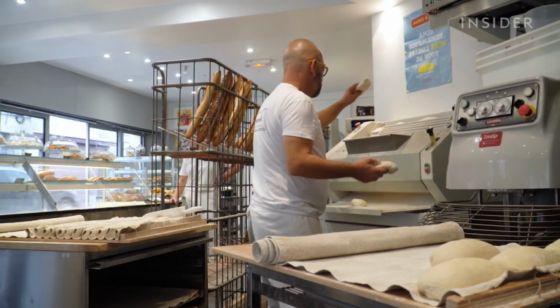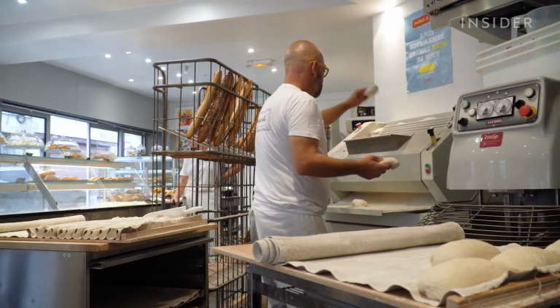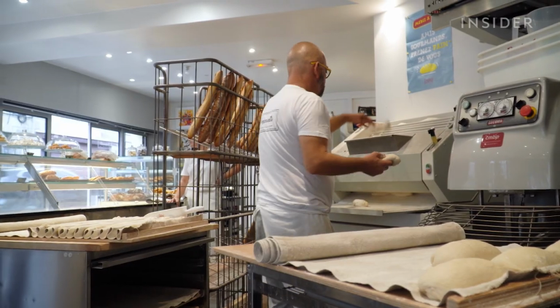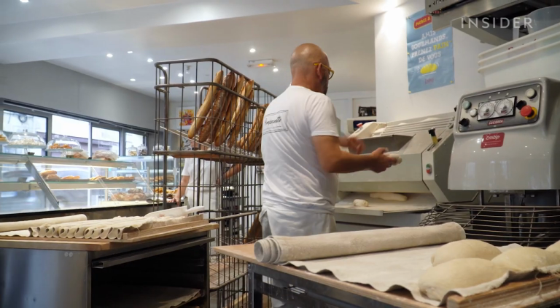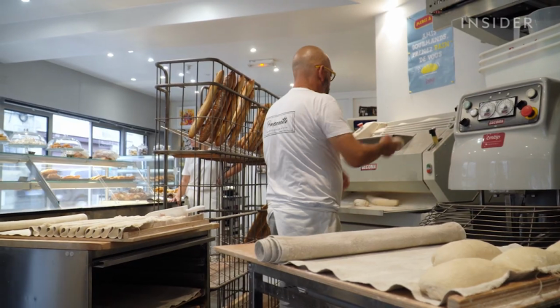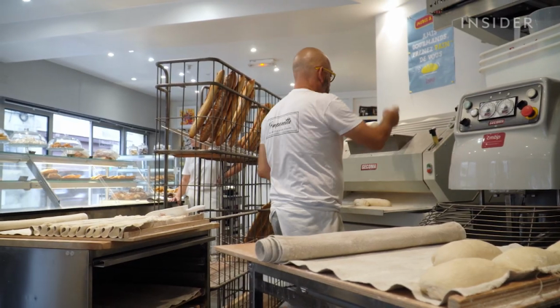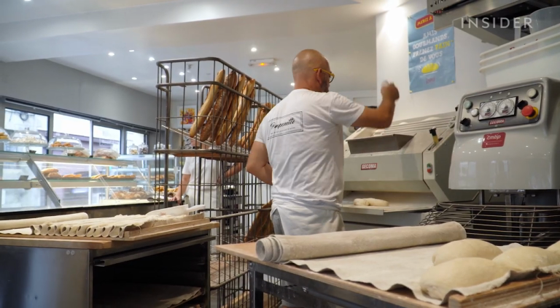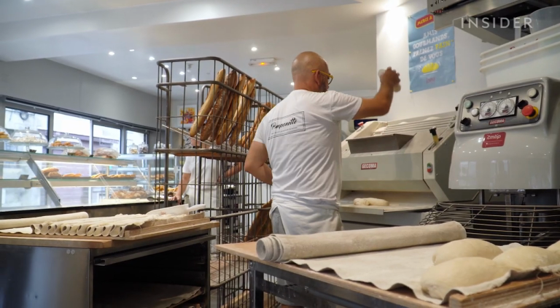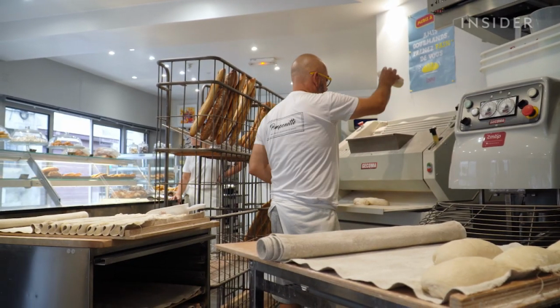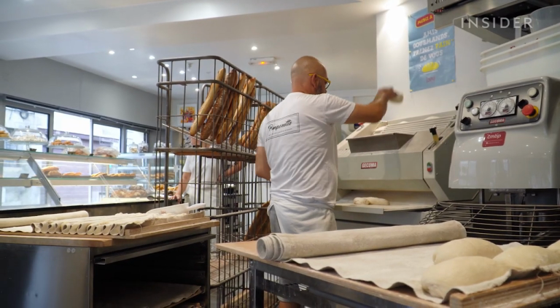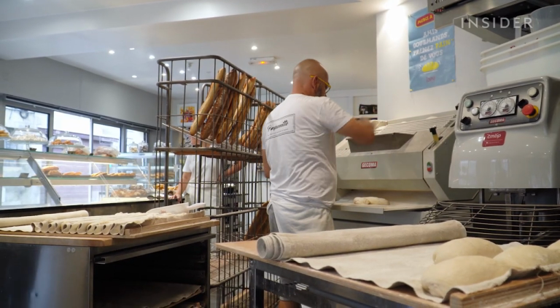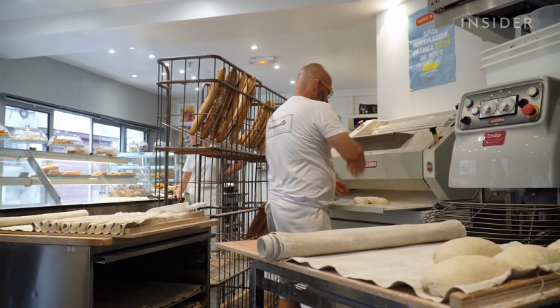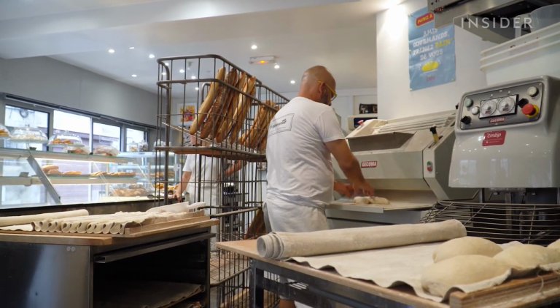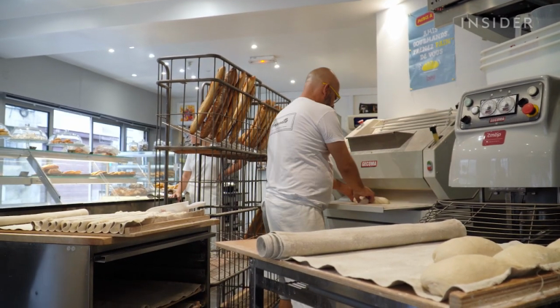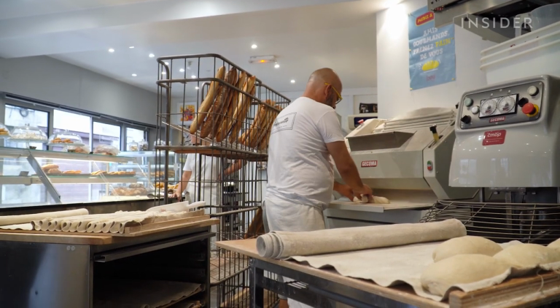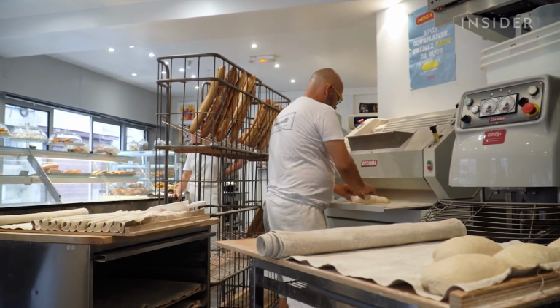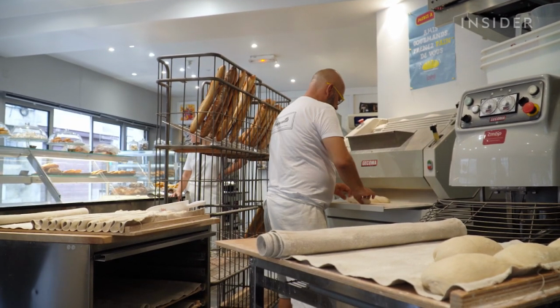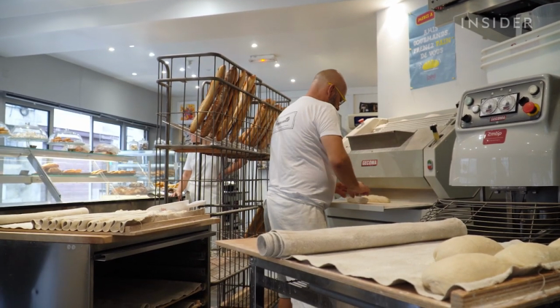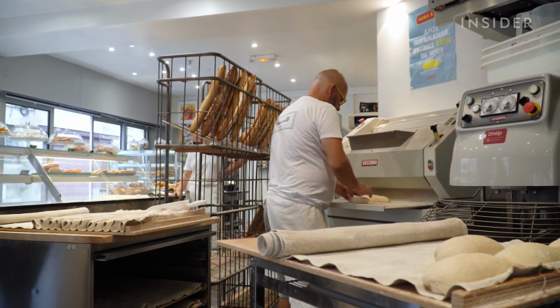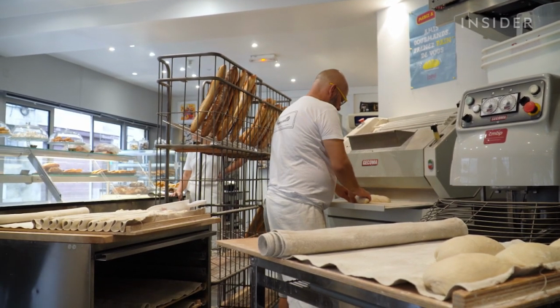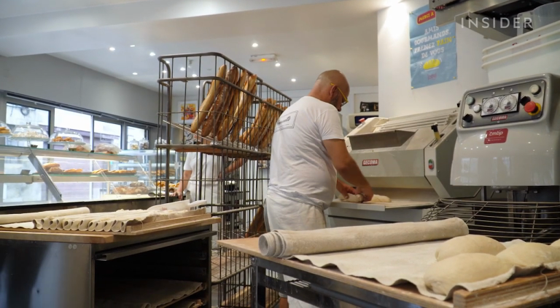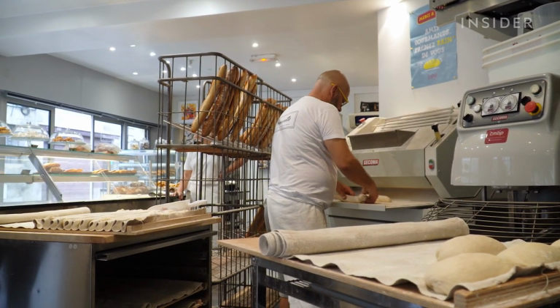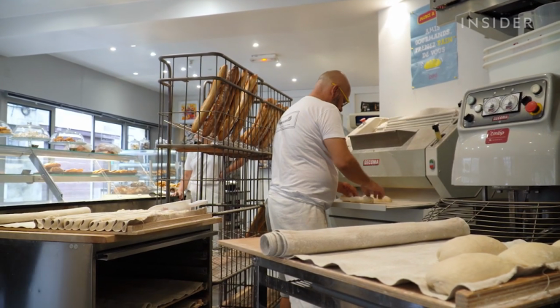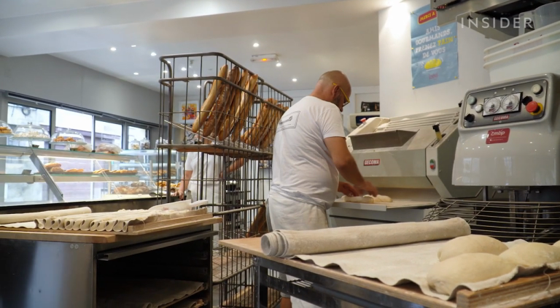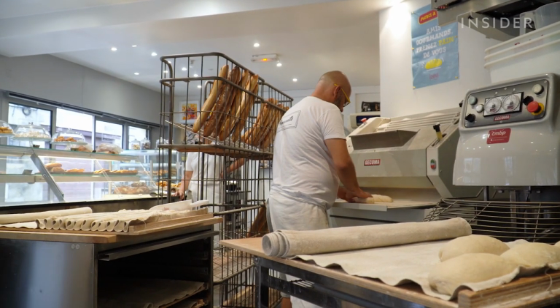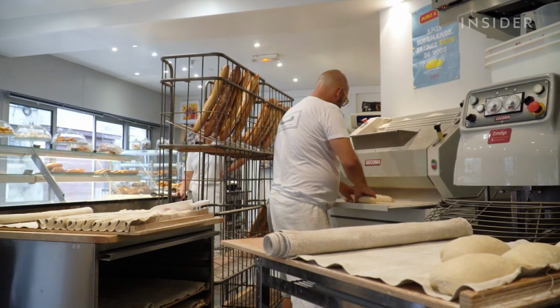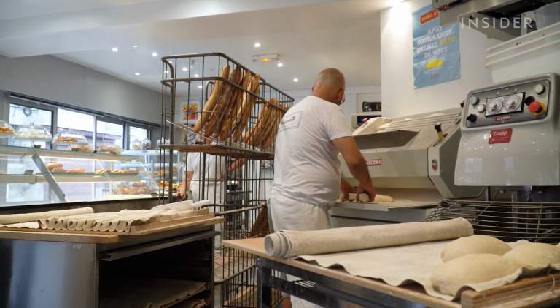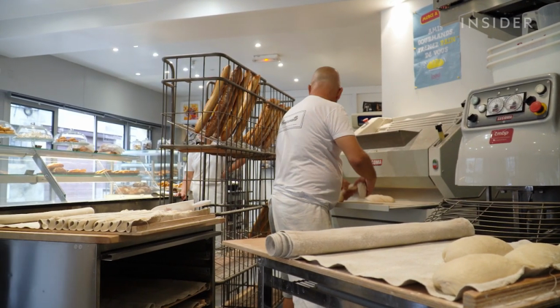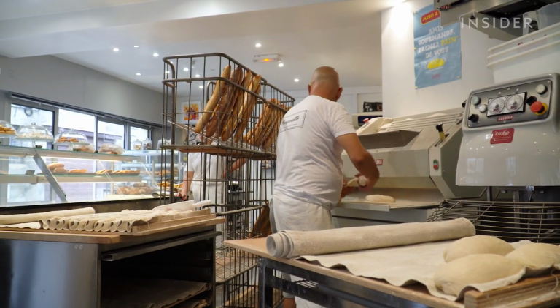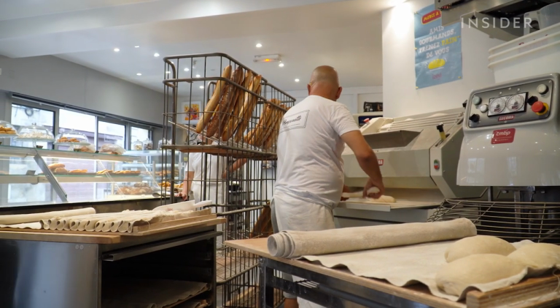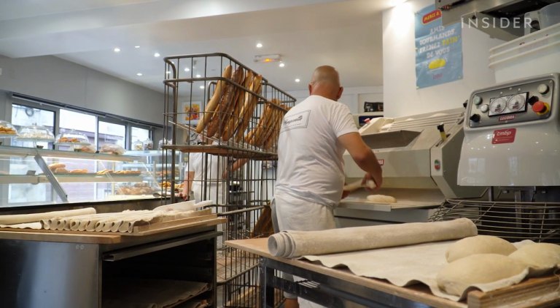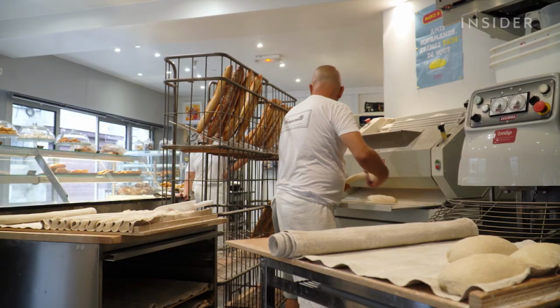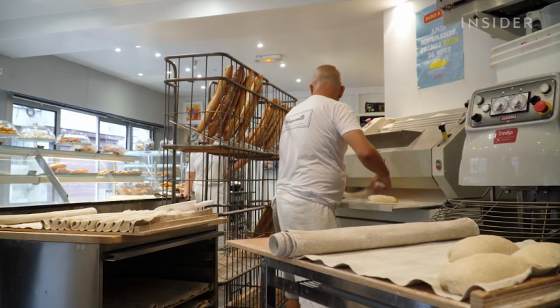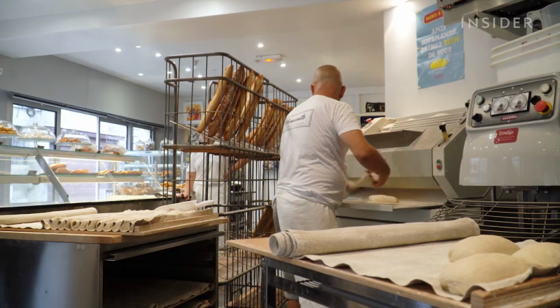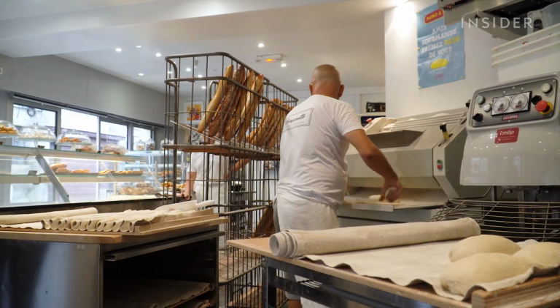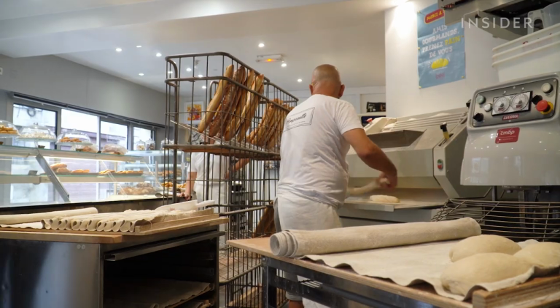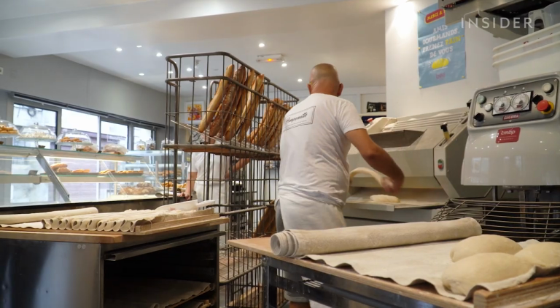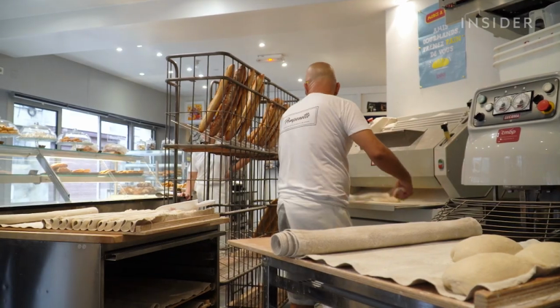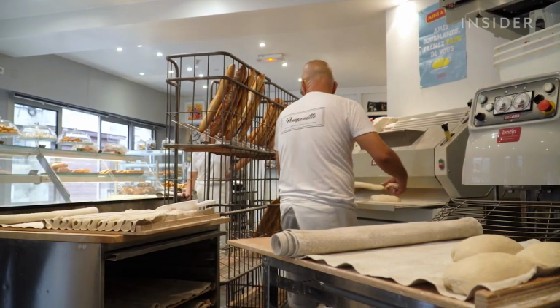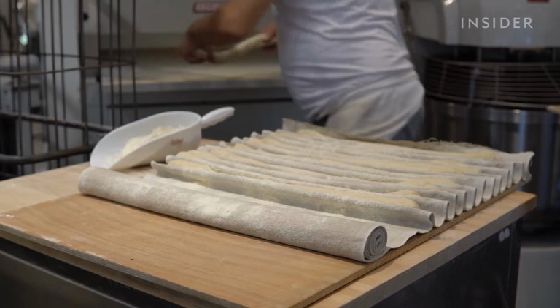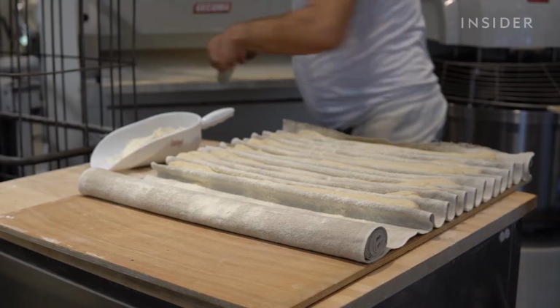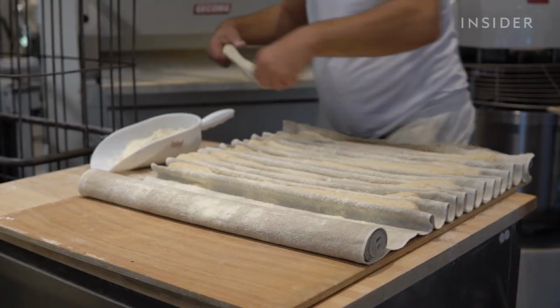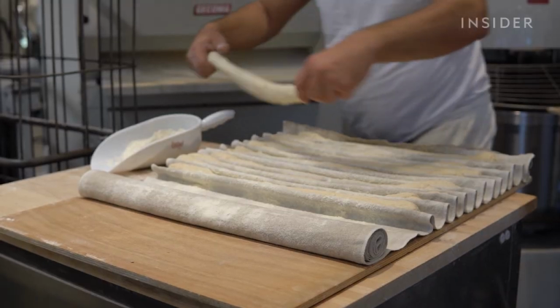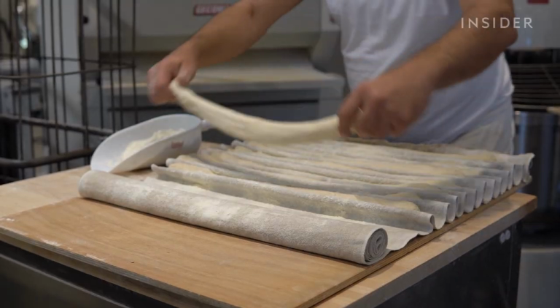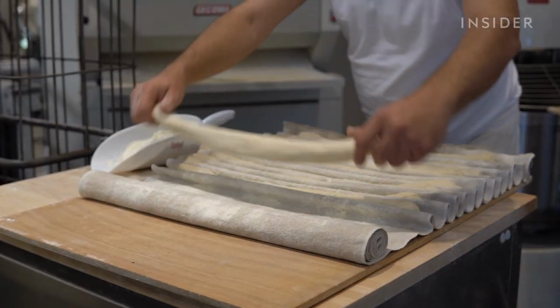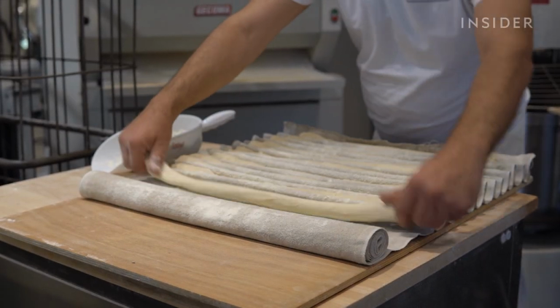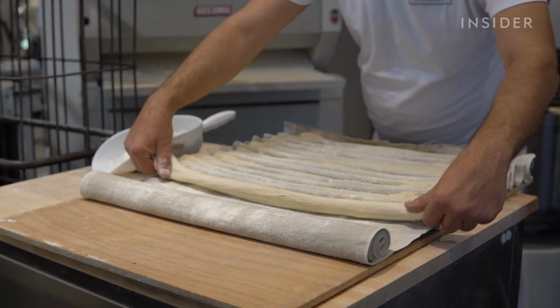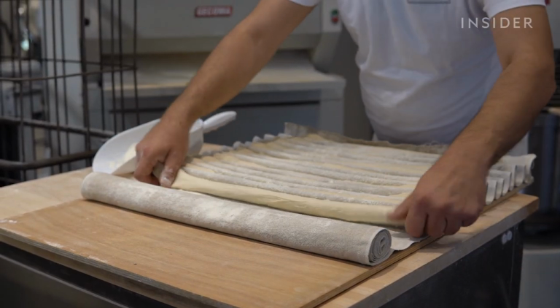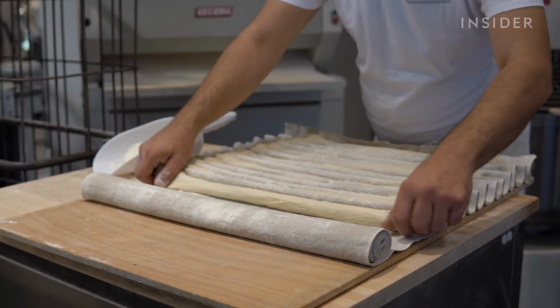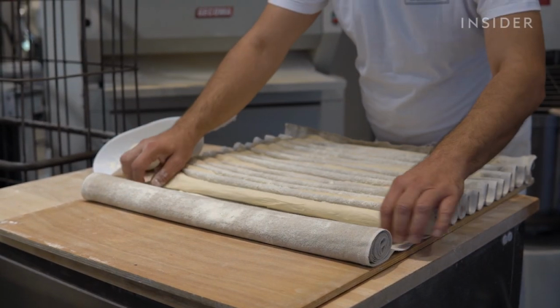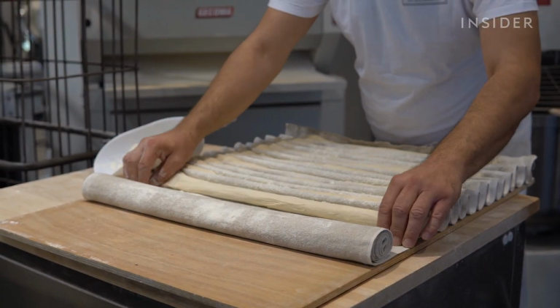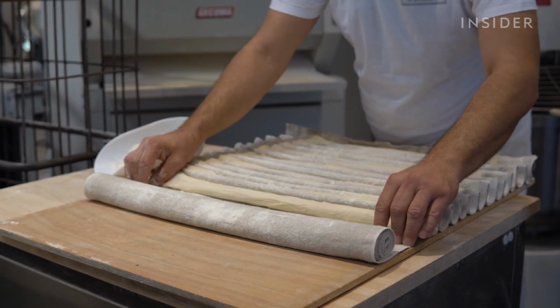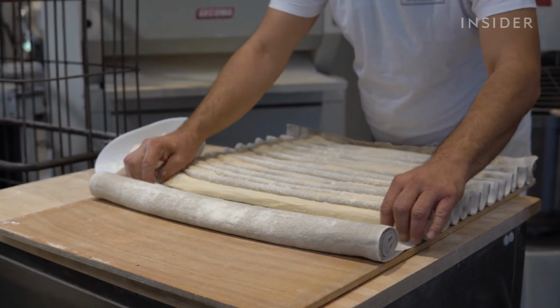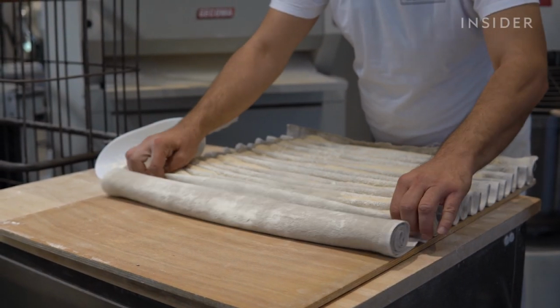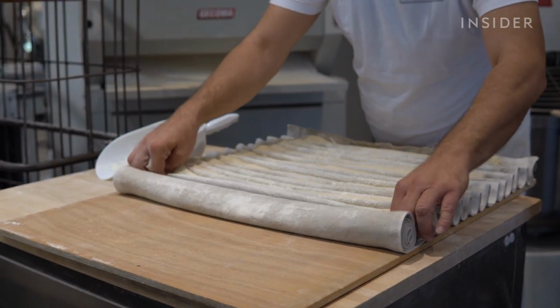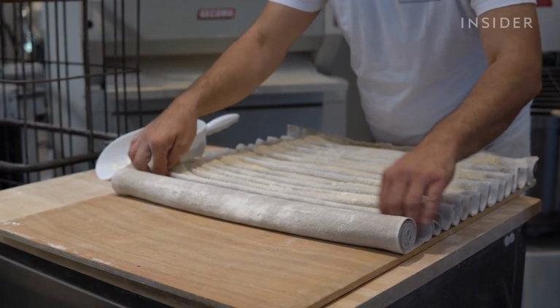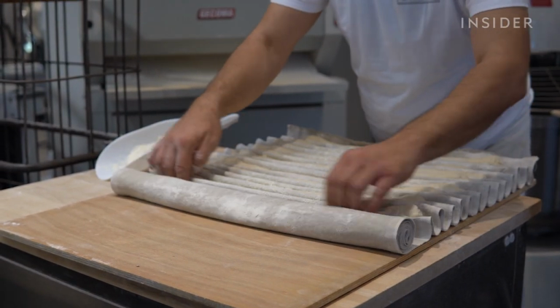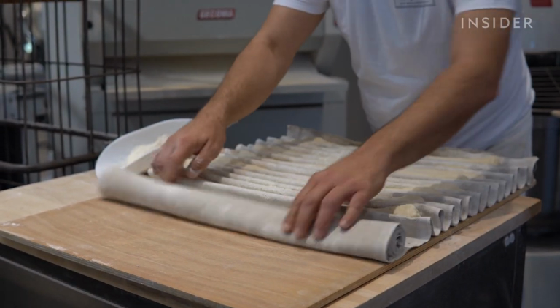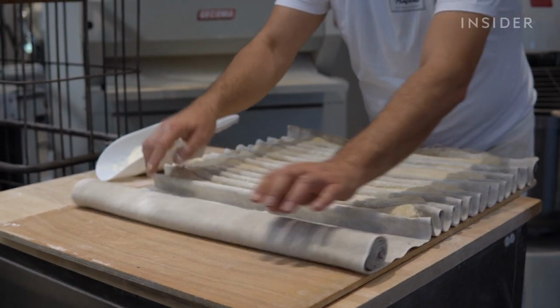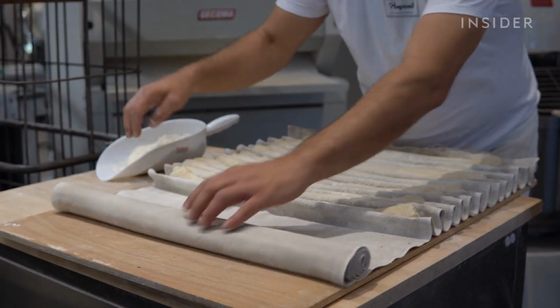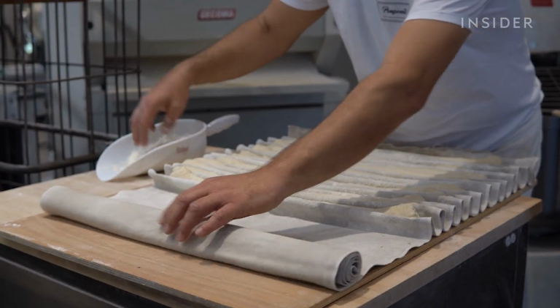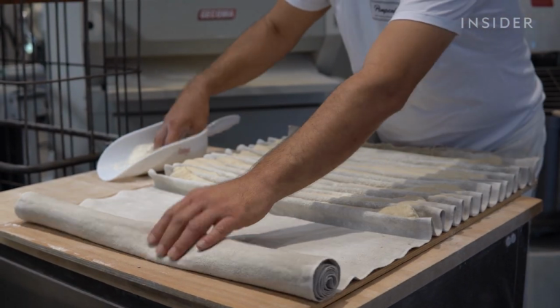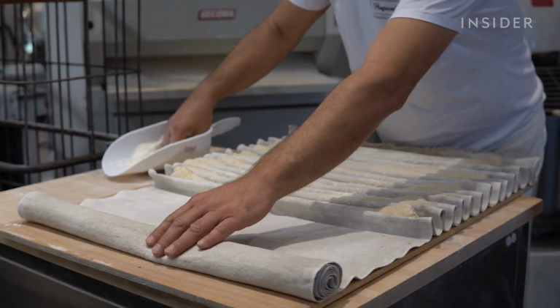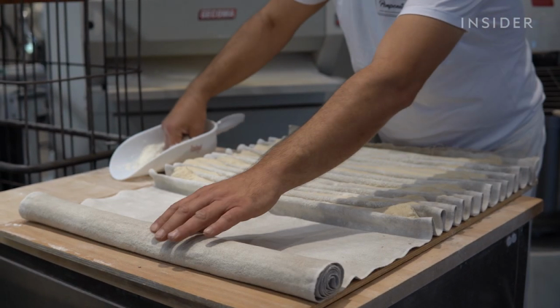A machine helps shape the dough into baguettes. Devenant rolls it once more and adds the finishing touches before baking.